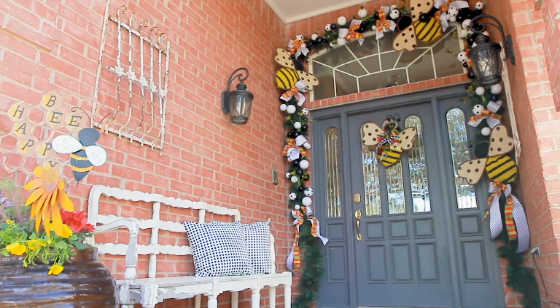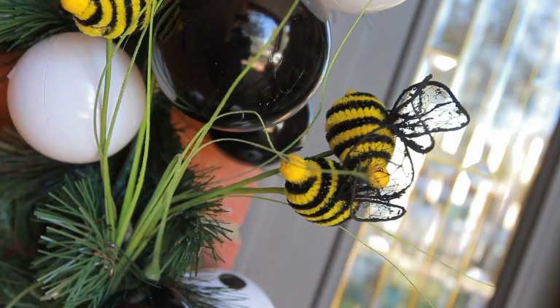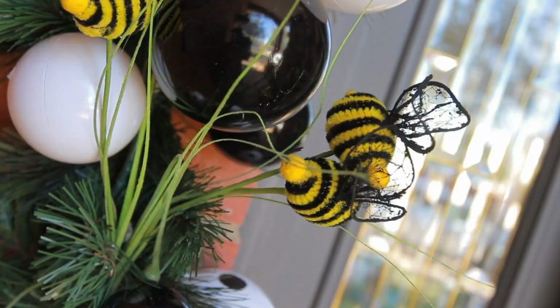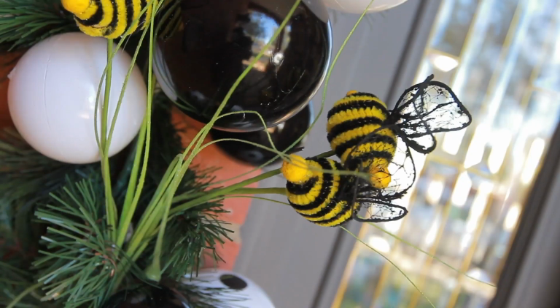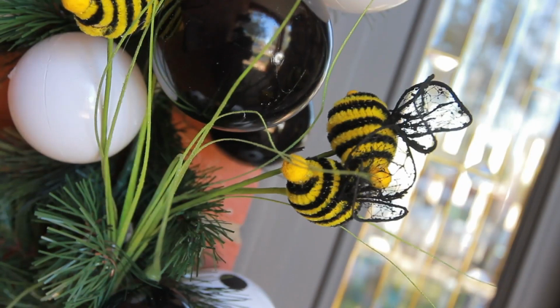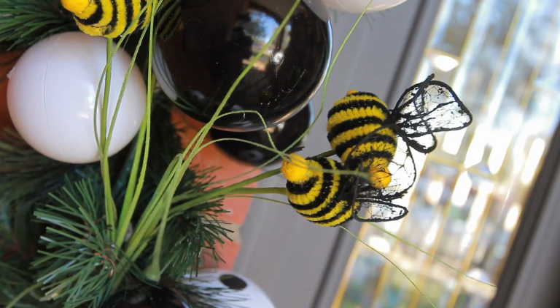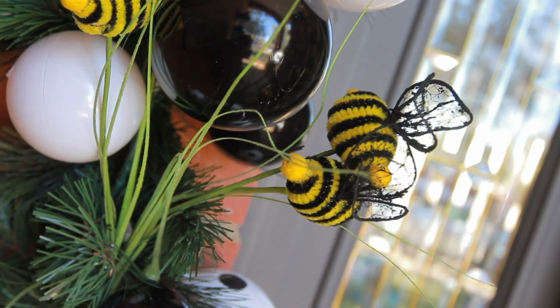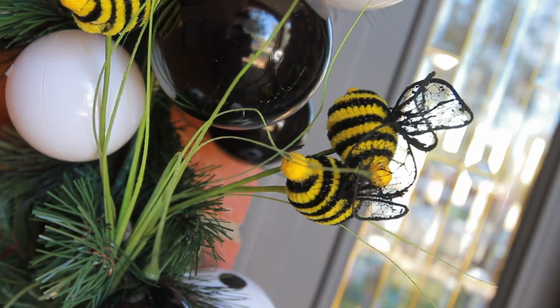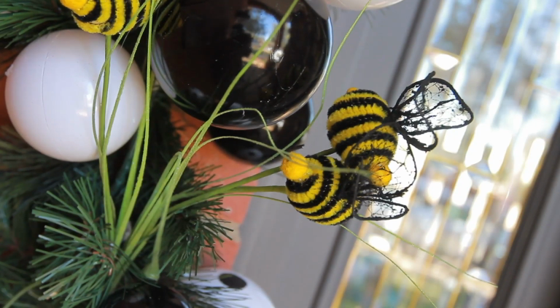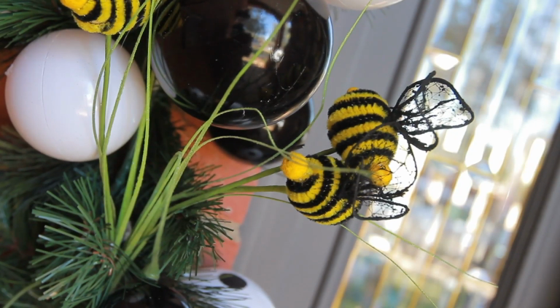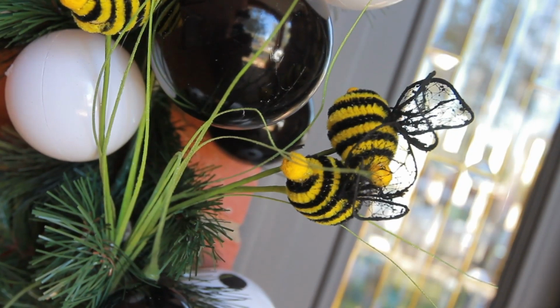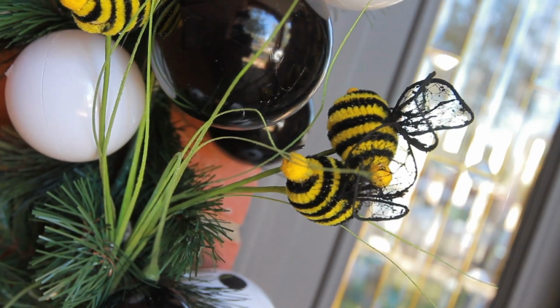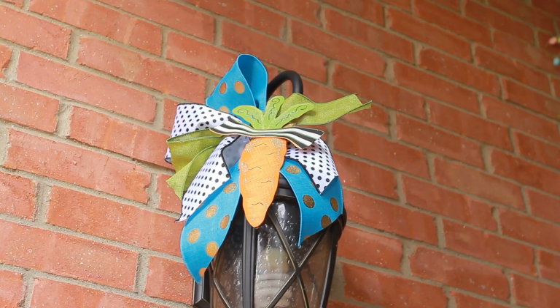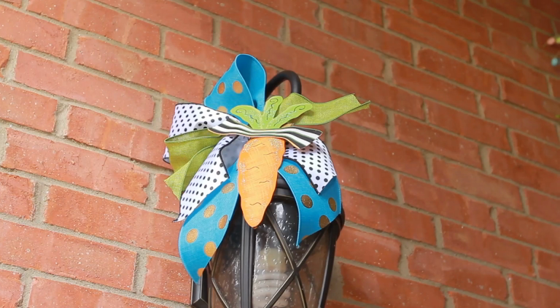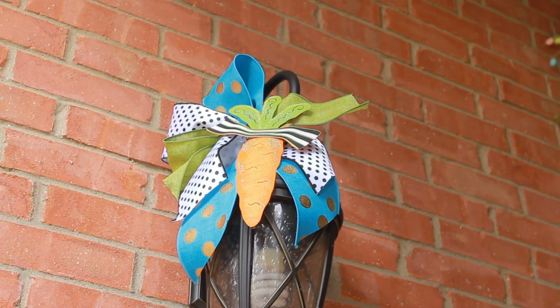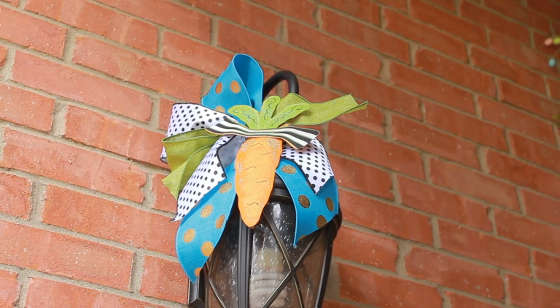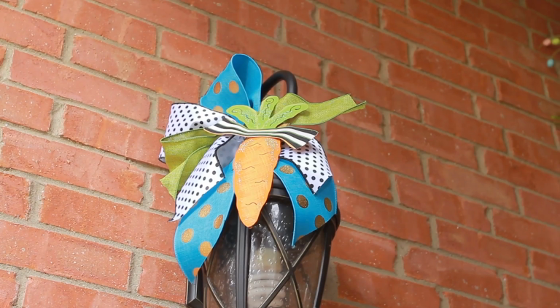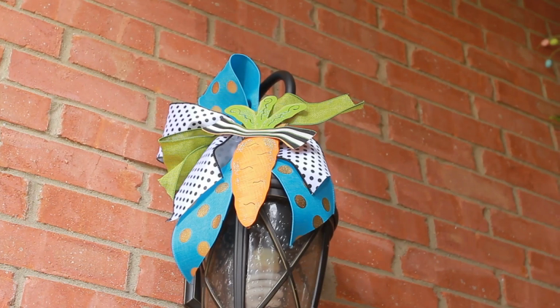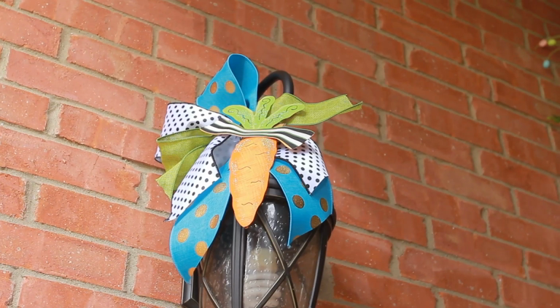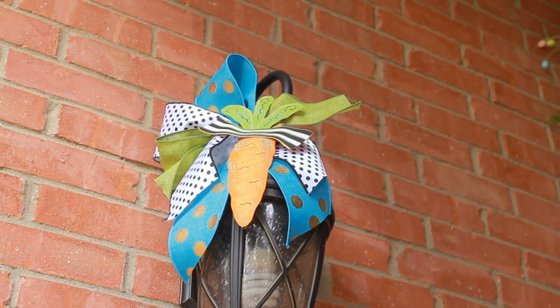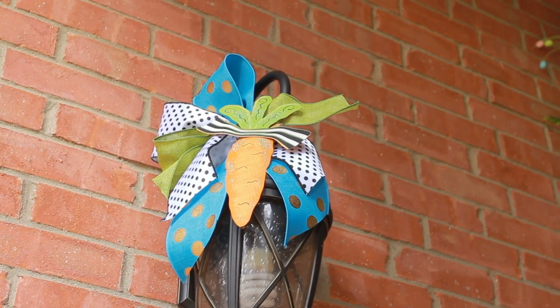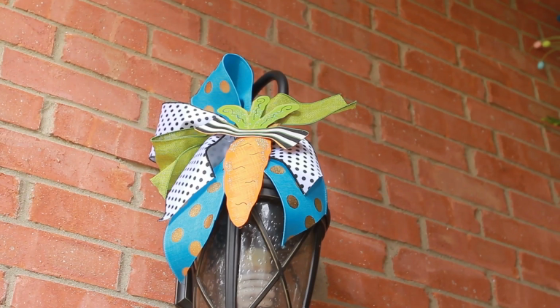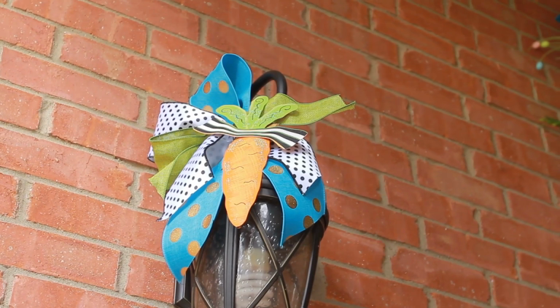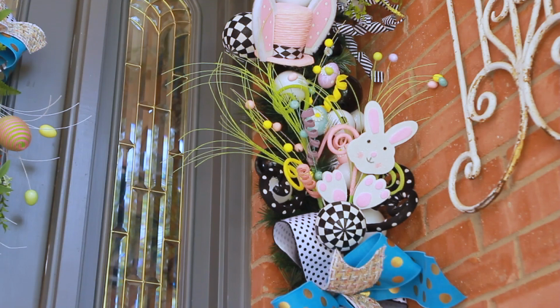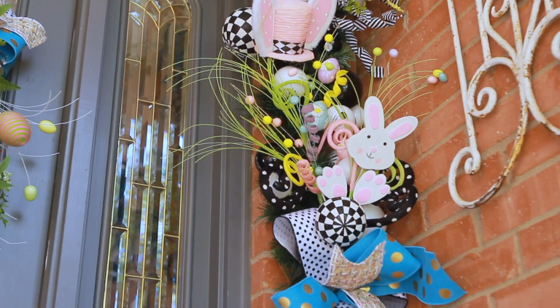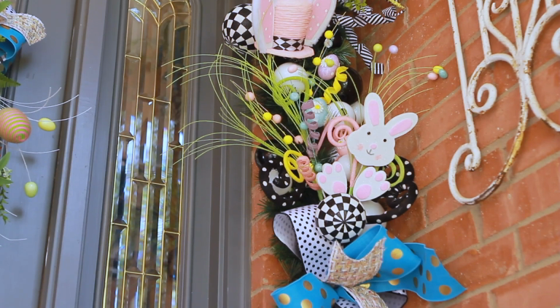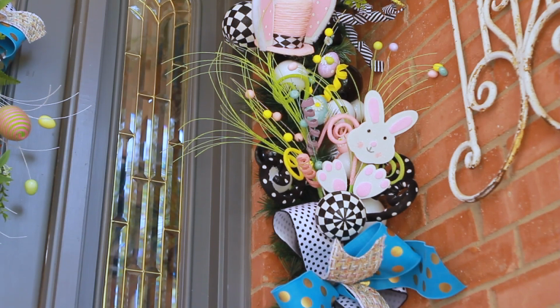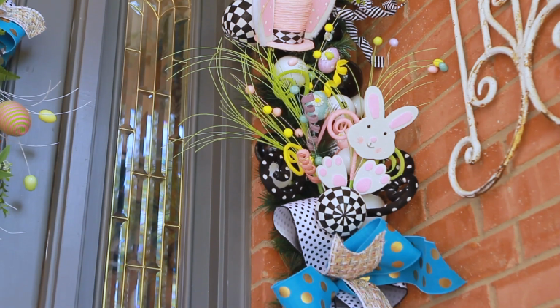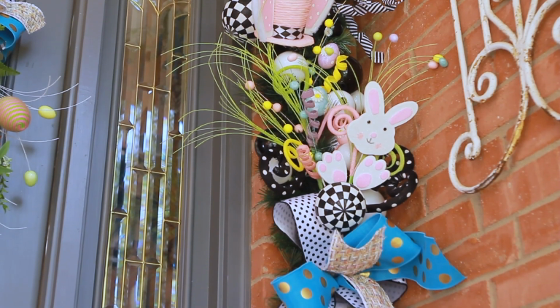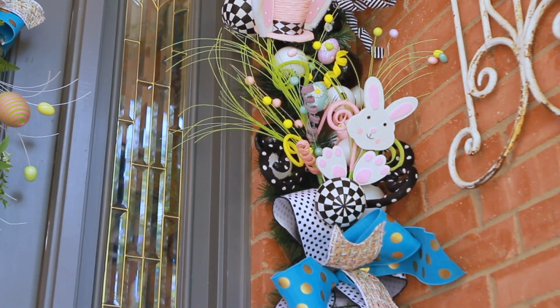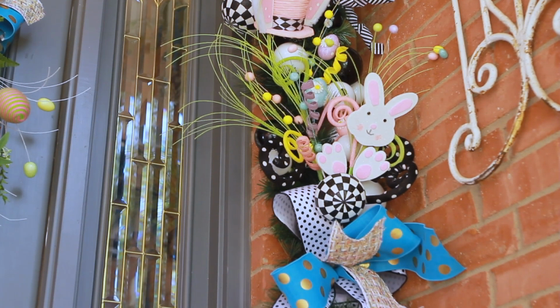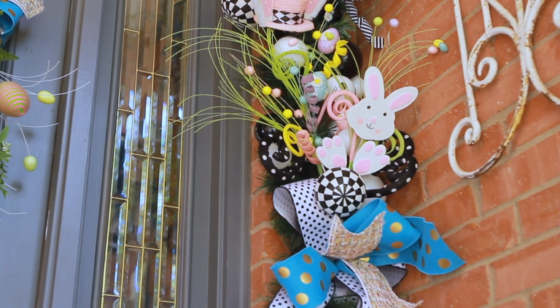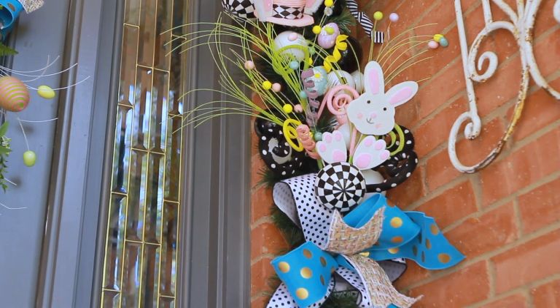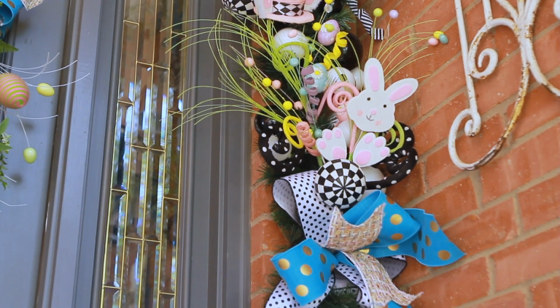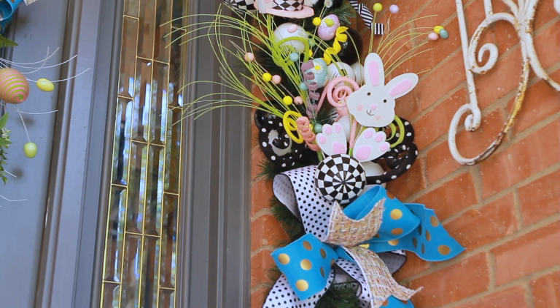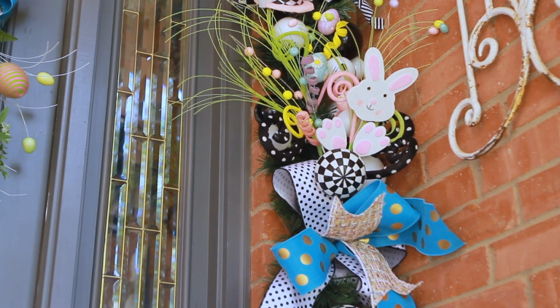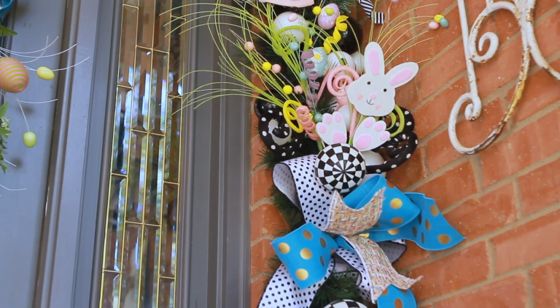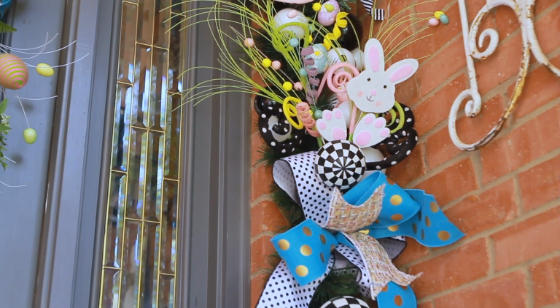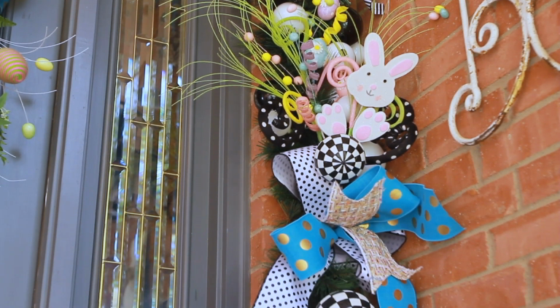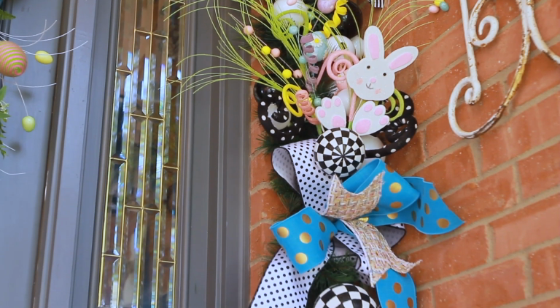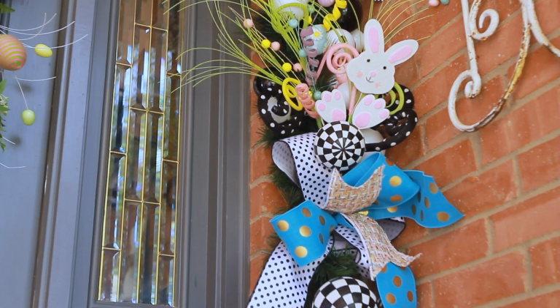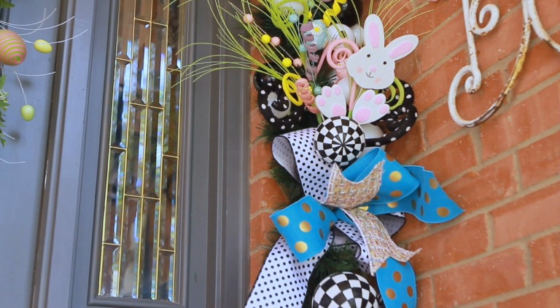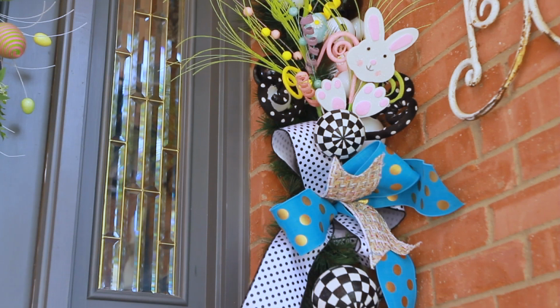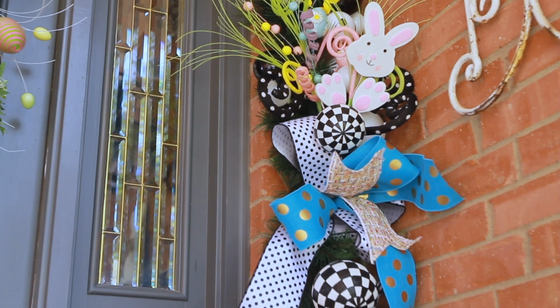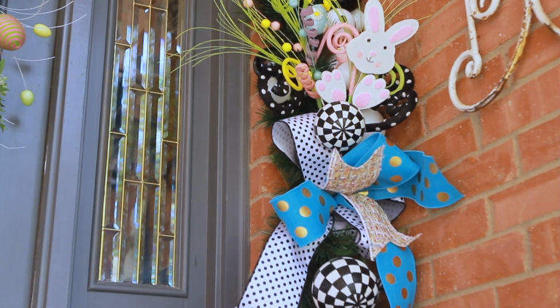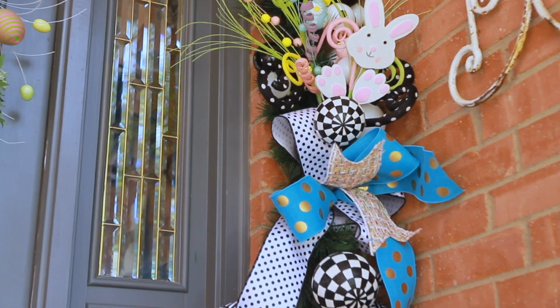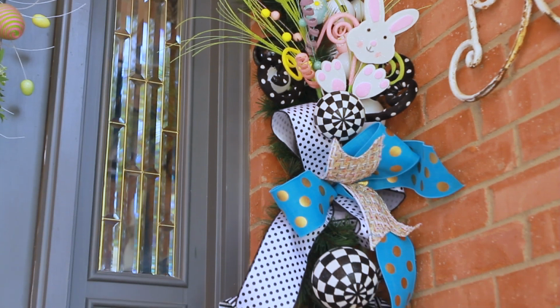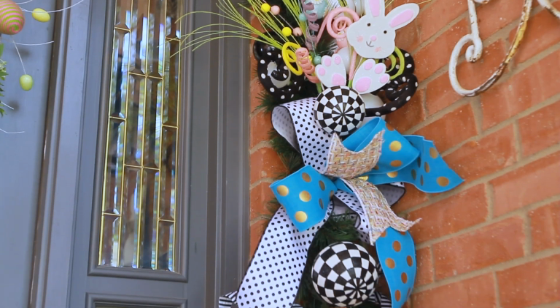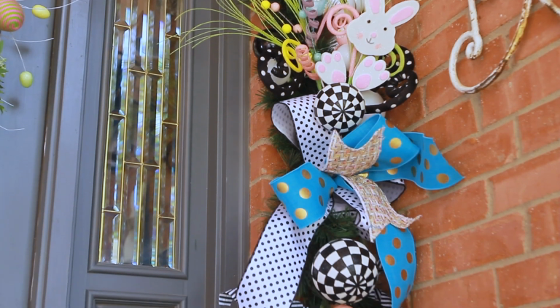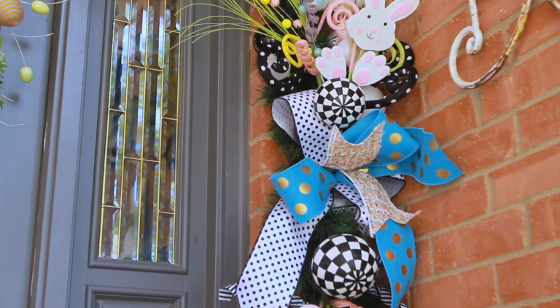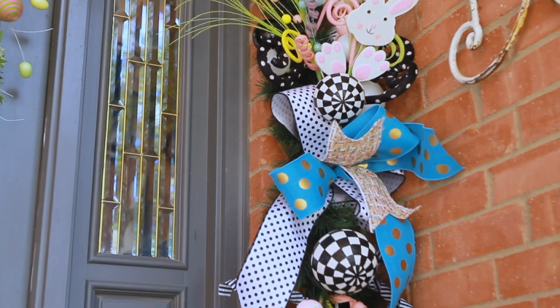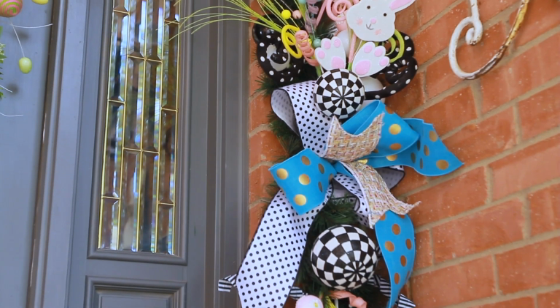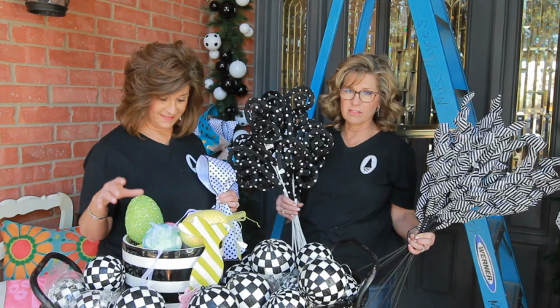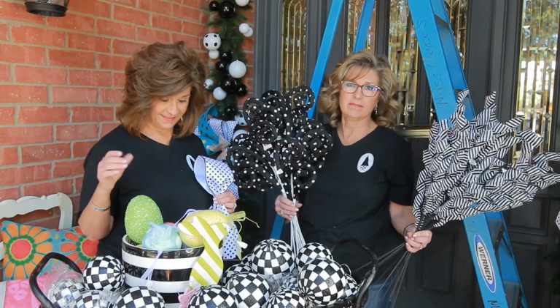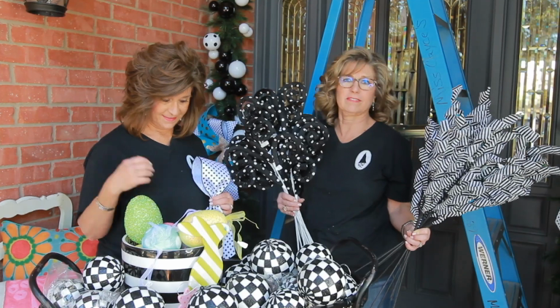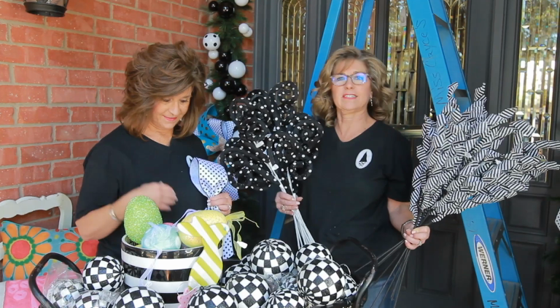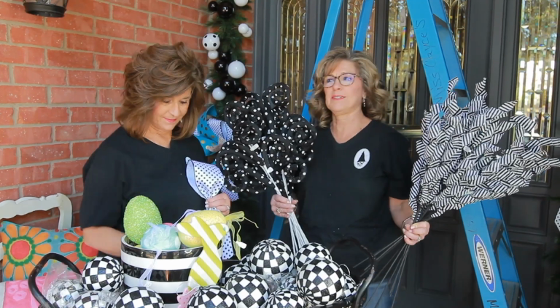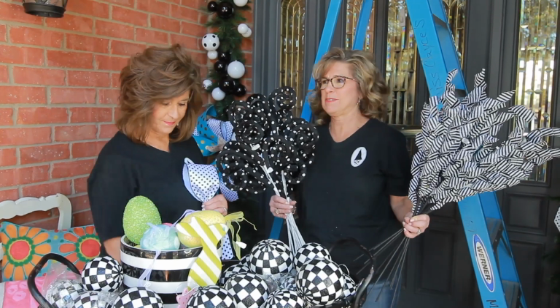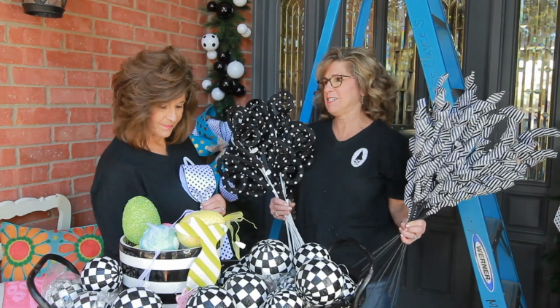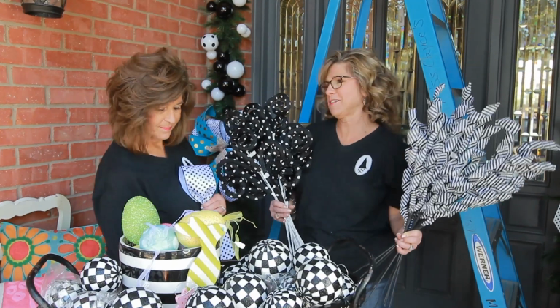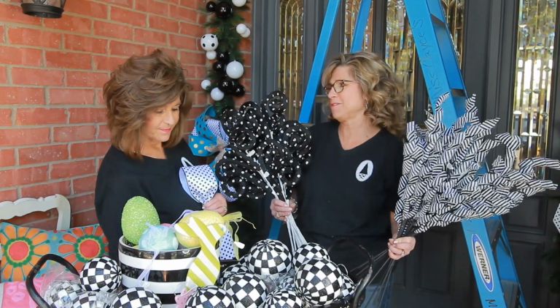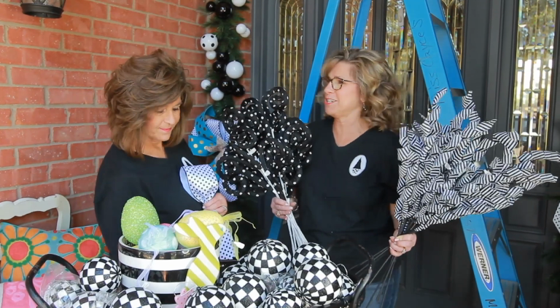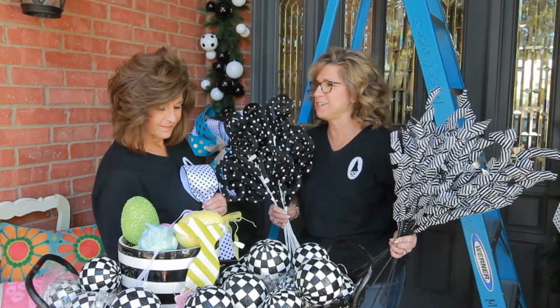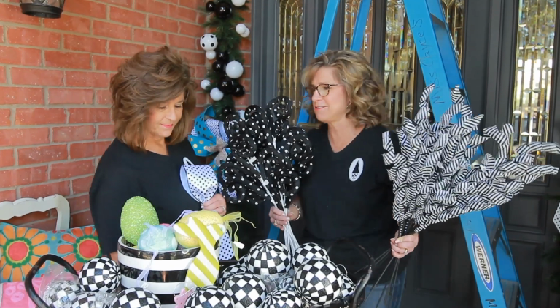And Miss Casey's has it all. Whether it's in the store or on the website, you can find these products. It's gonna be so cute.